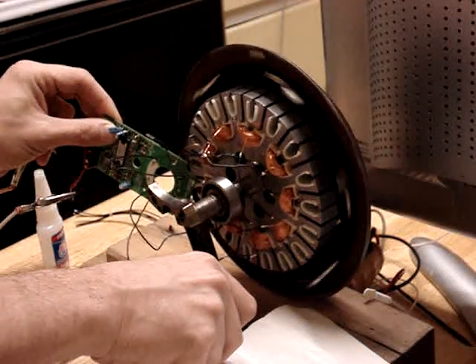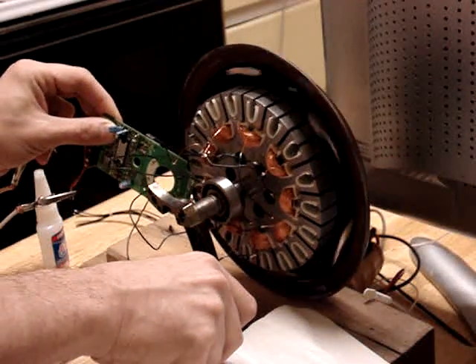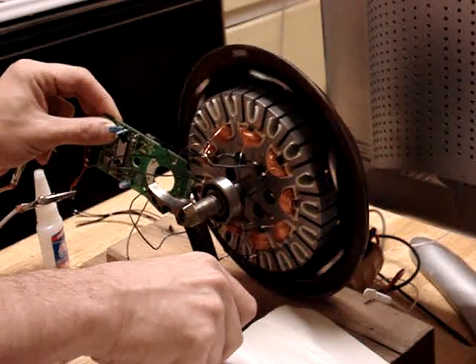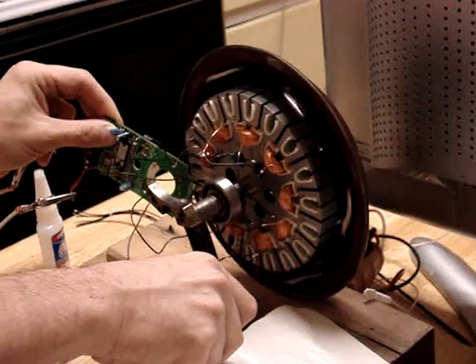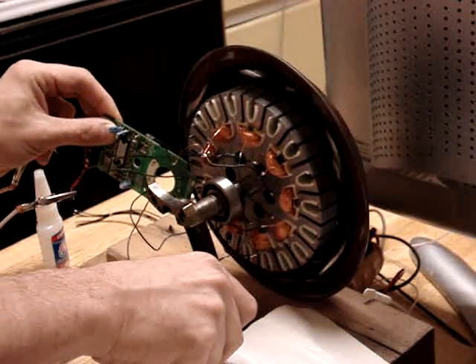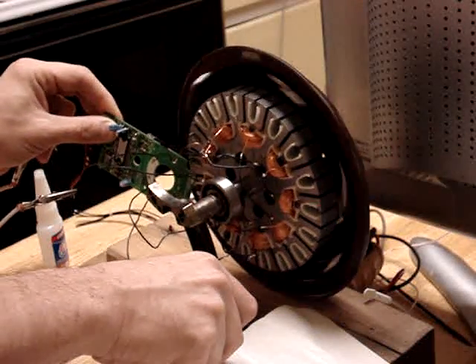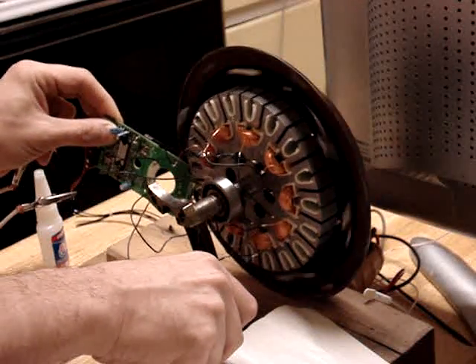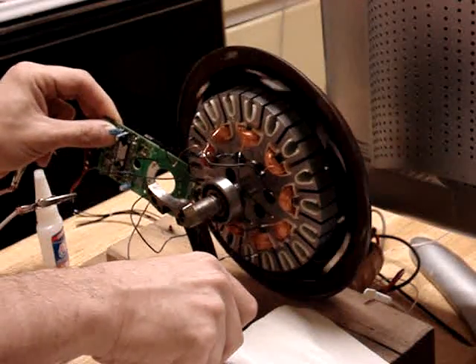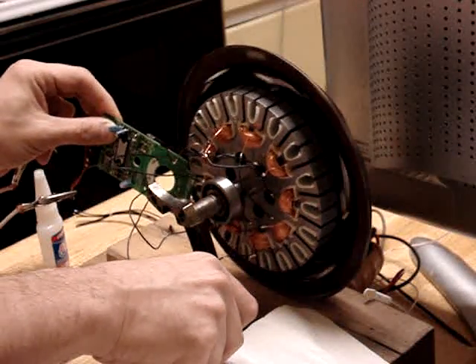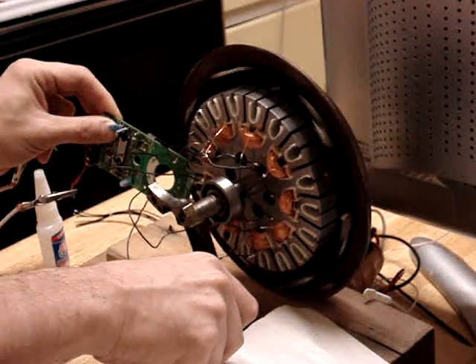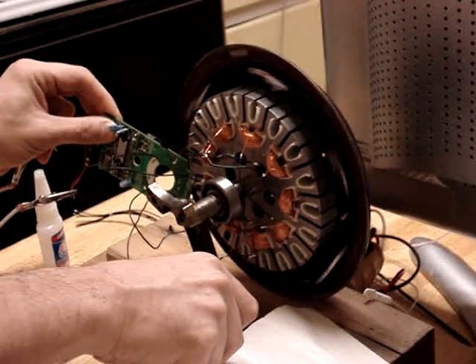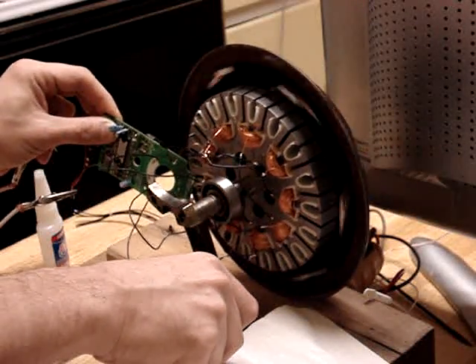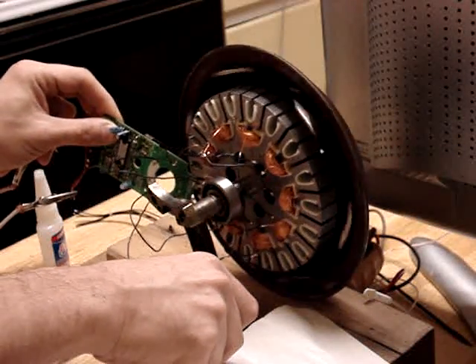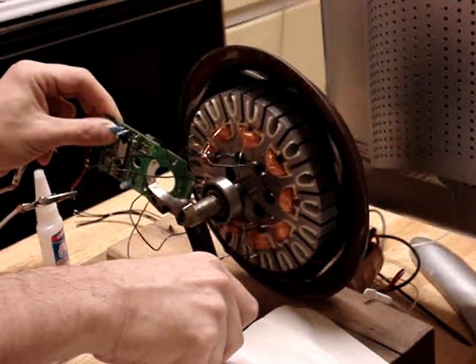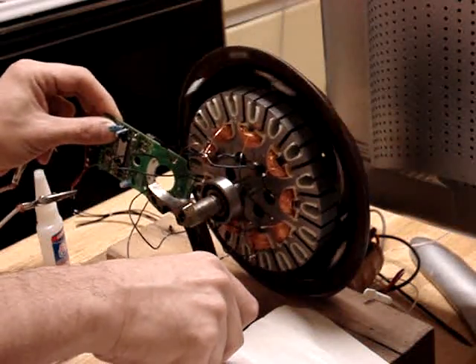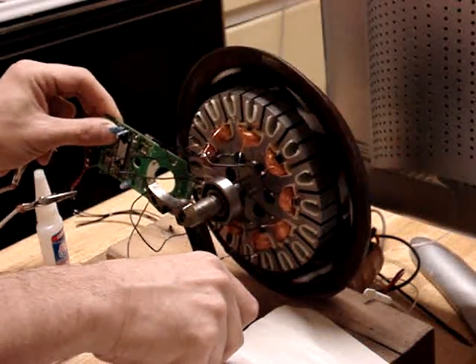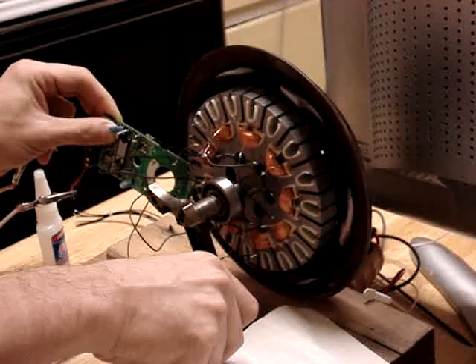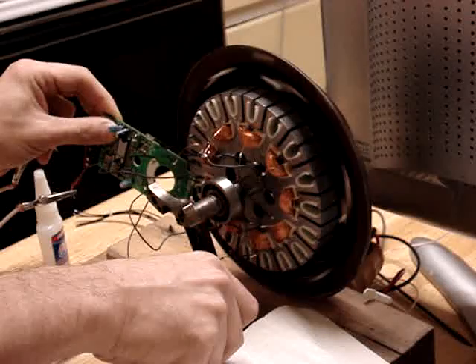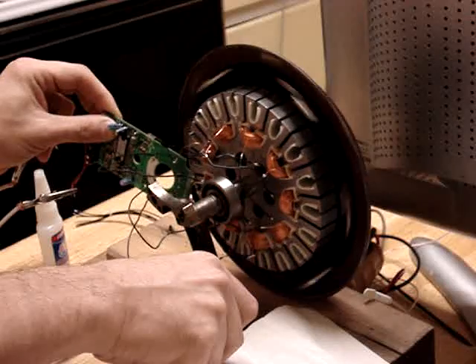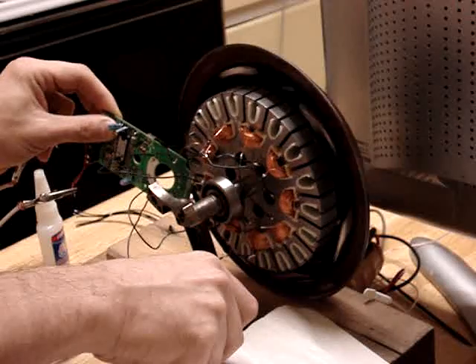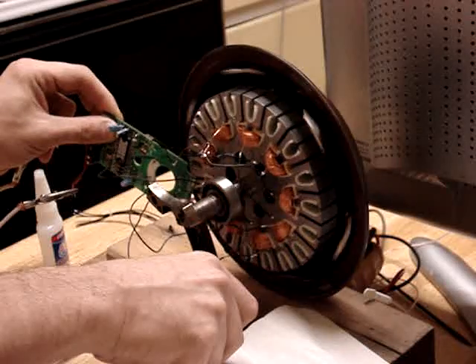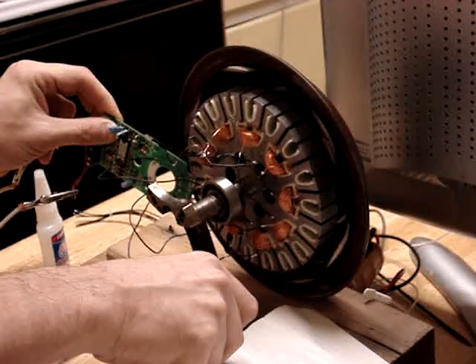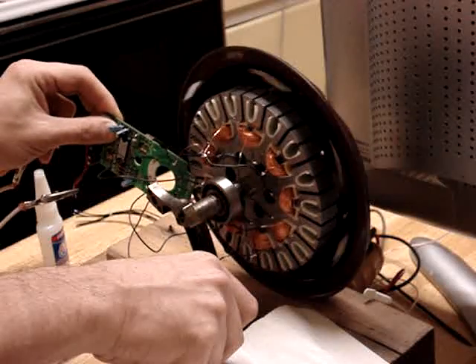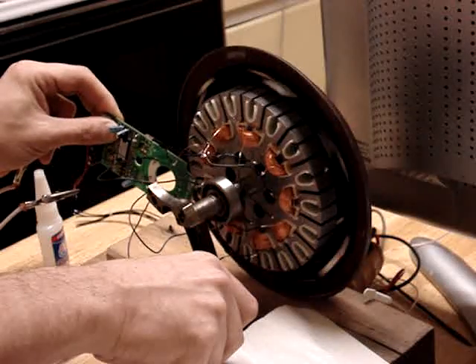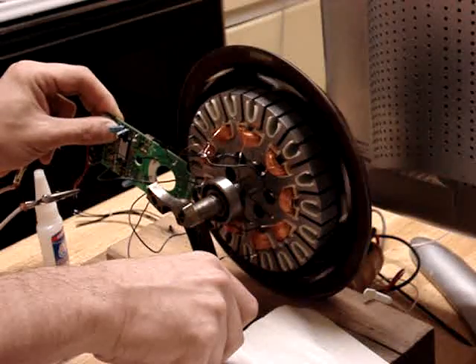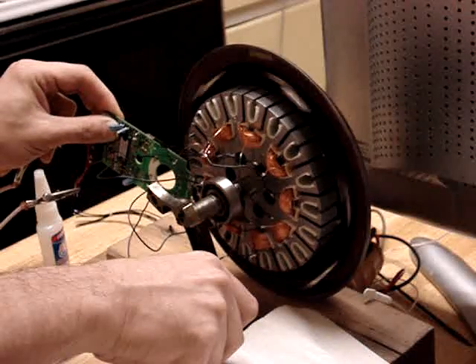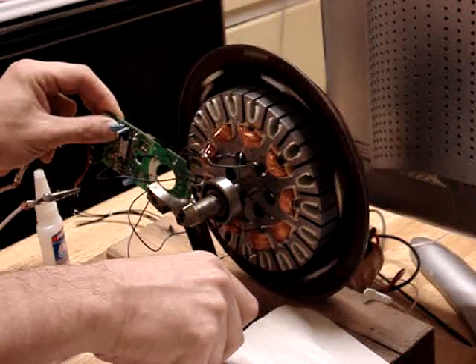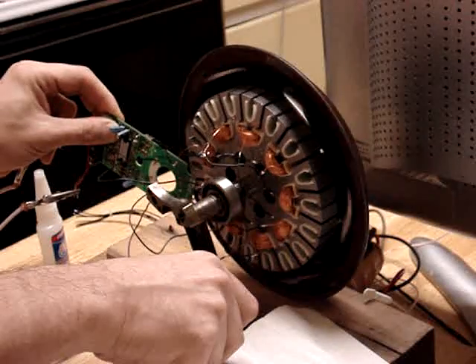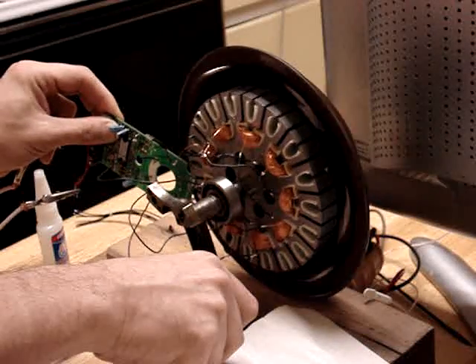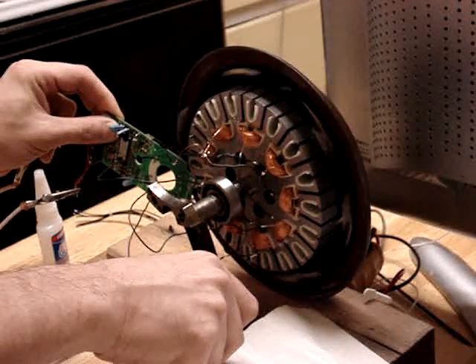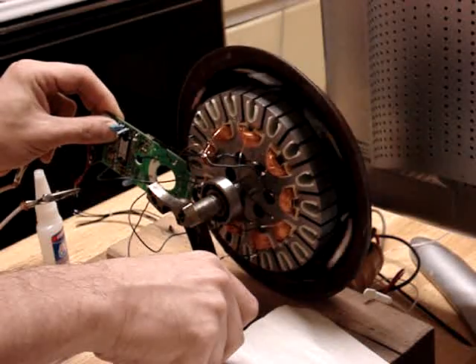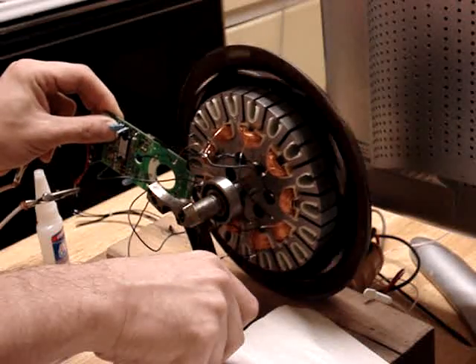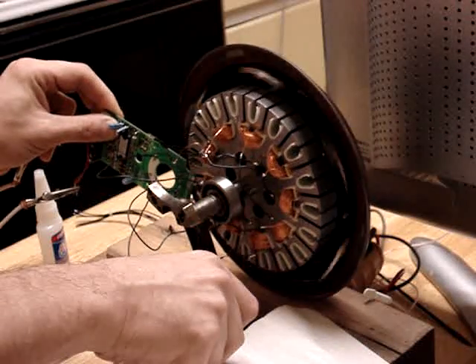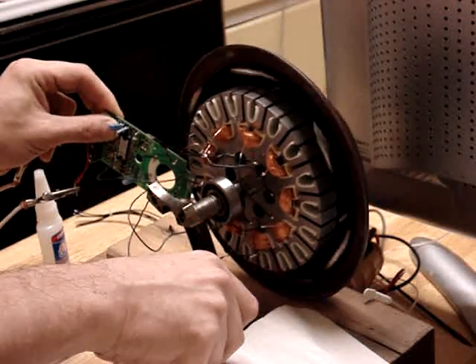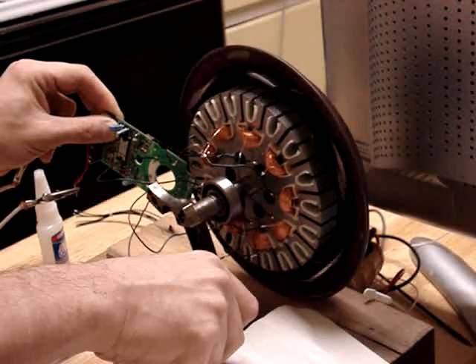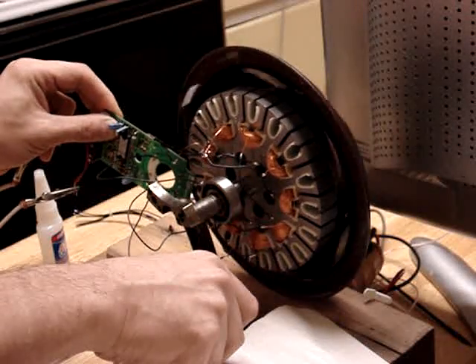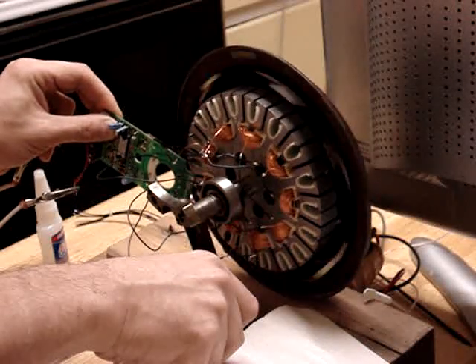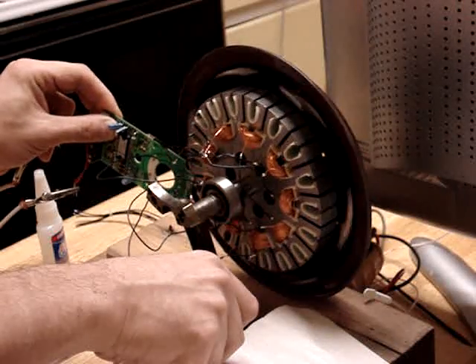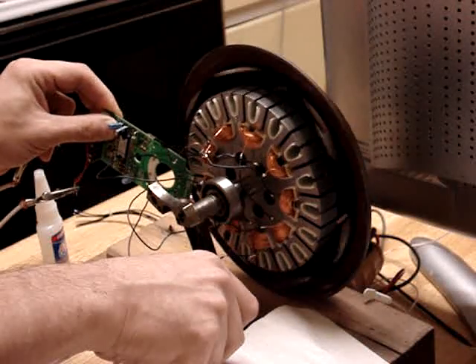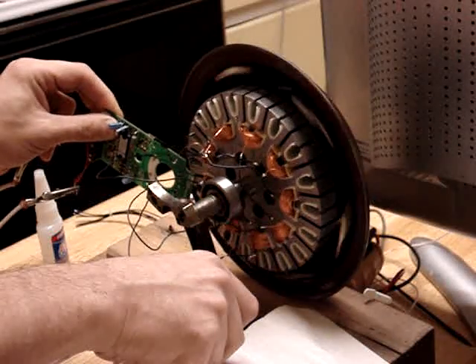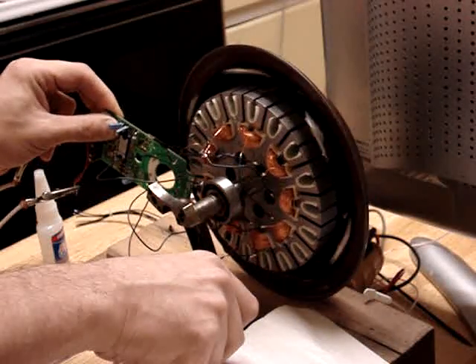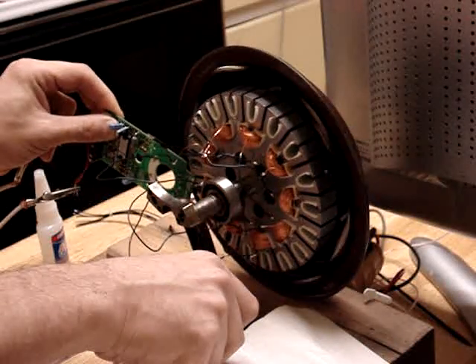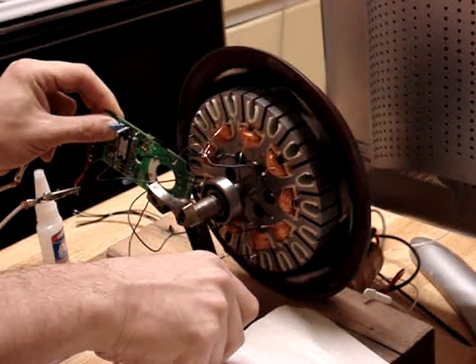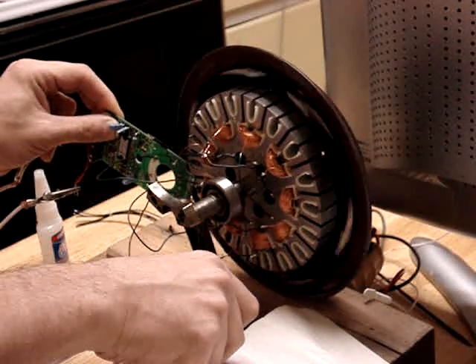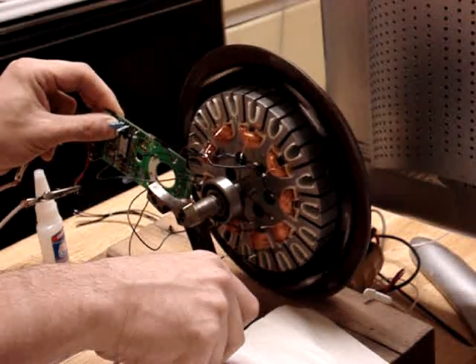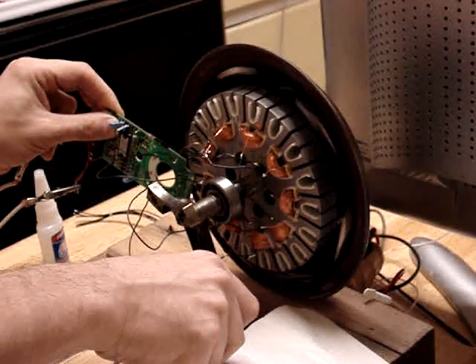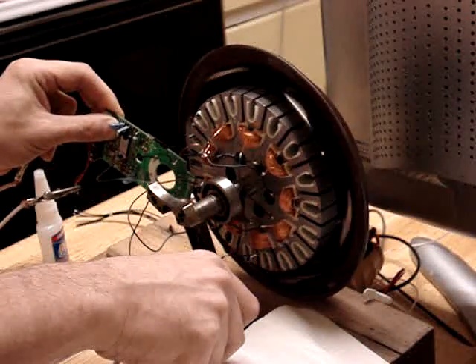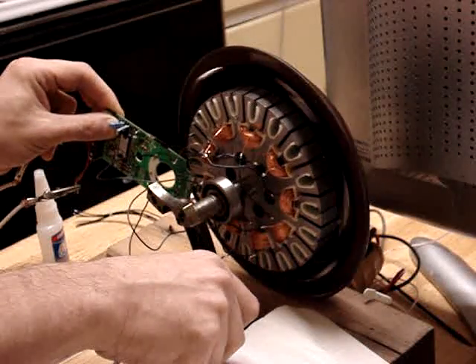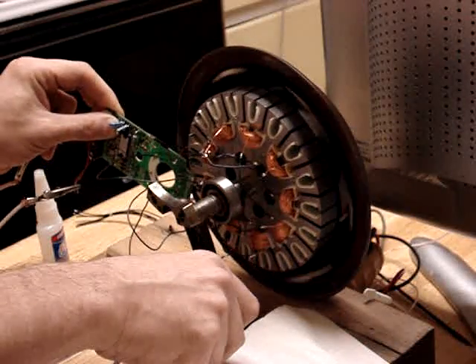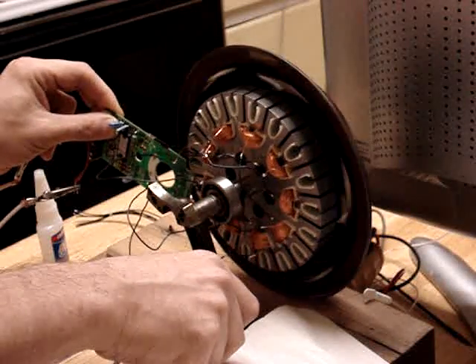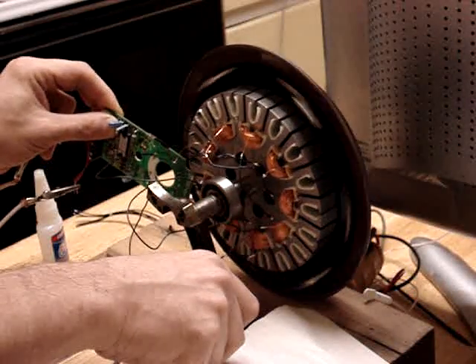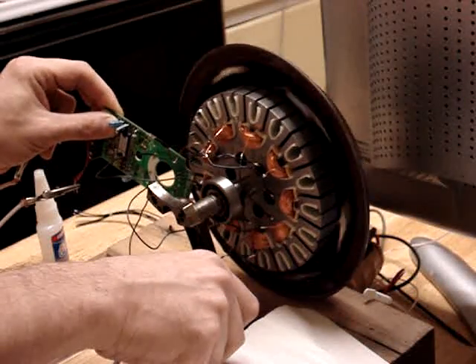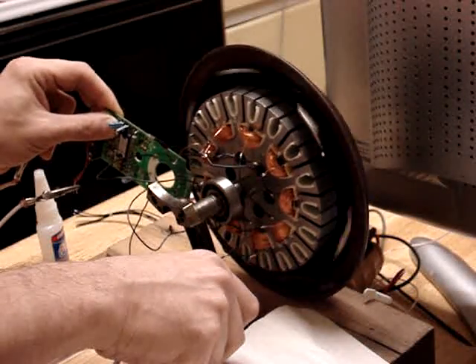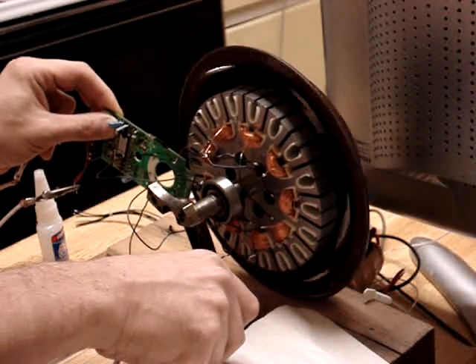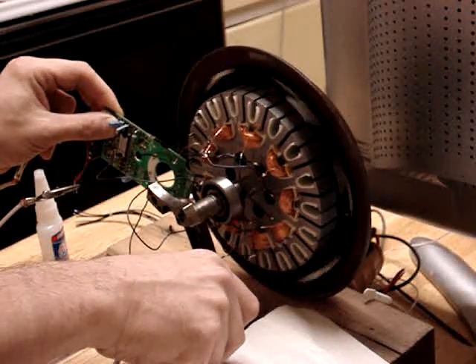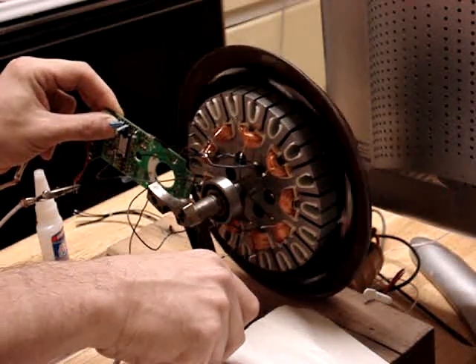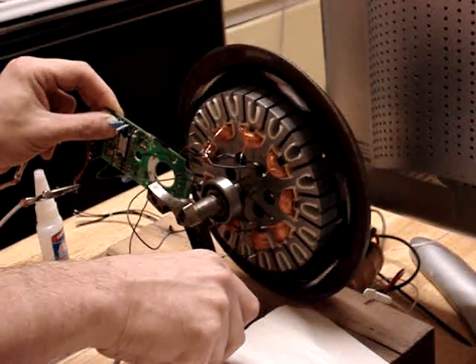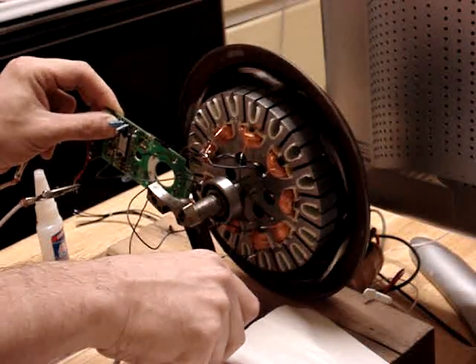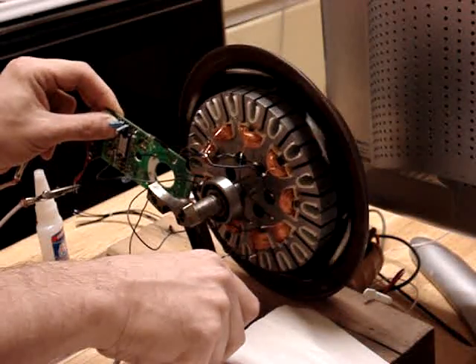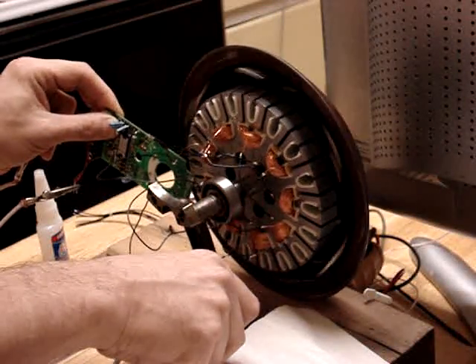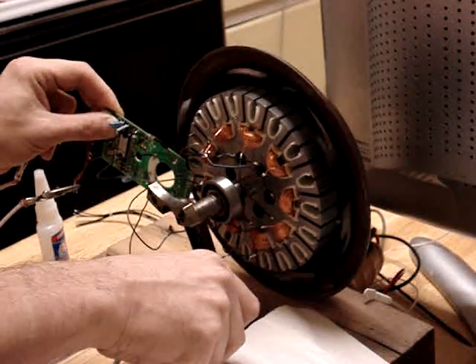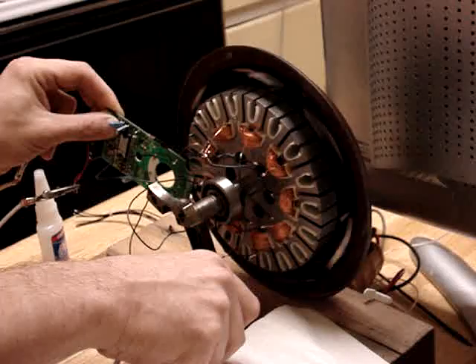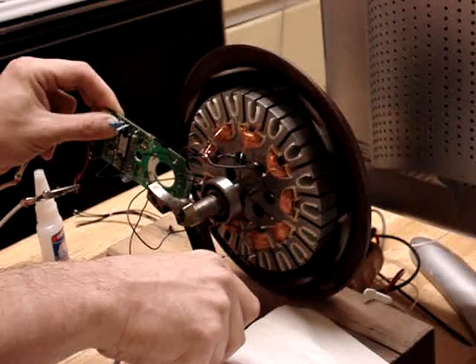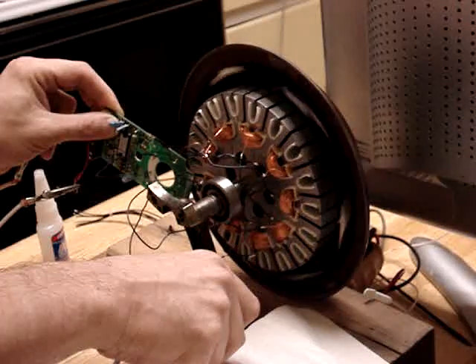There we go. Otherwise it has a lot of trouble auto-starting. But it works.